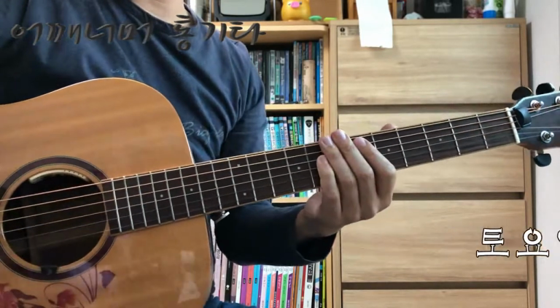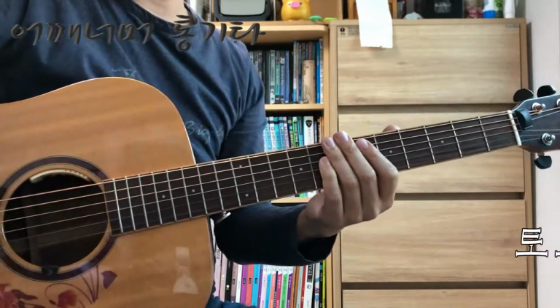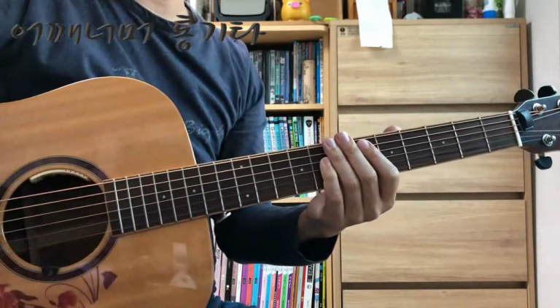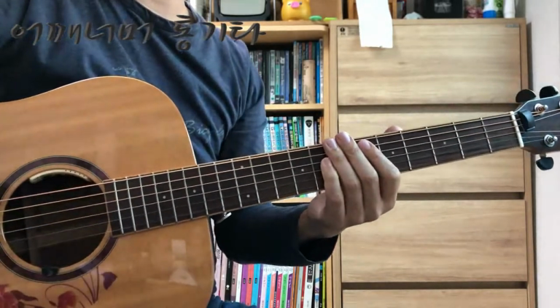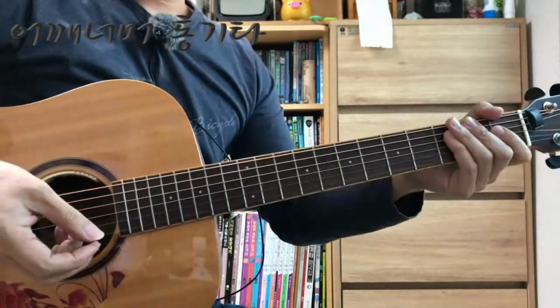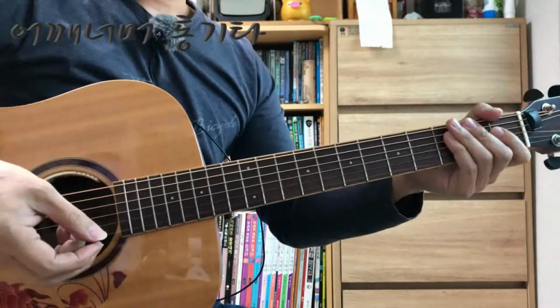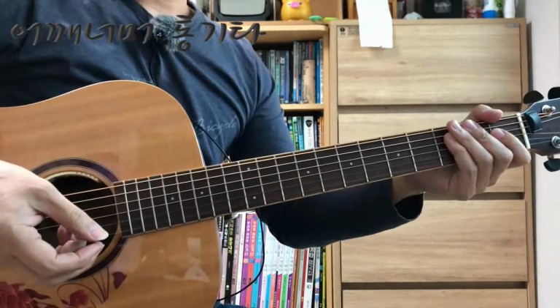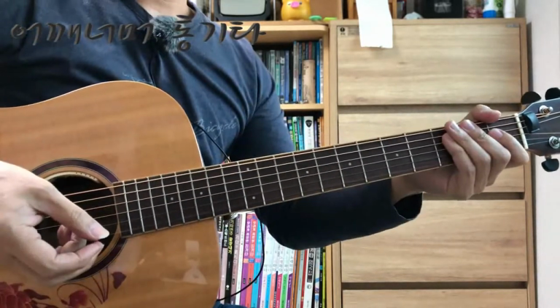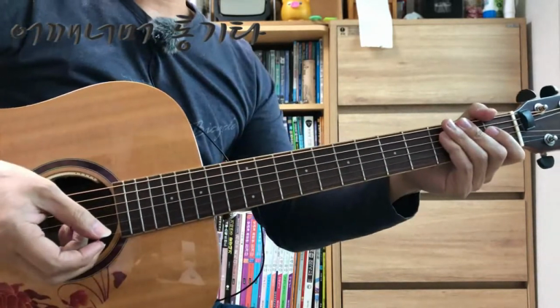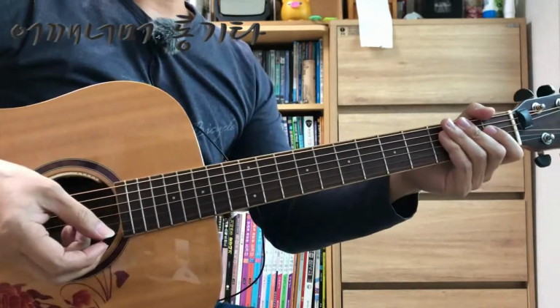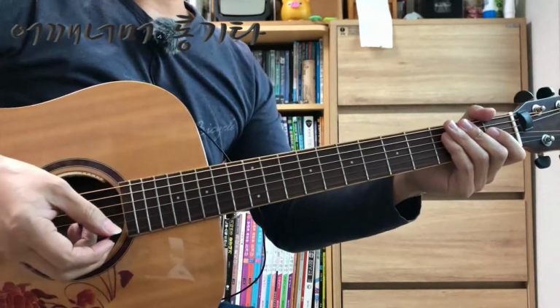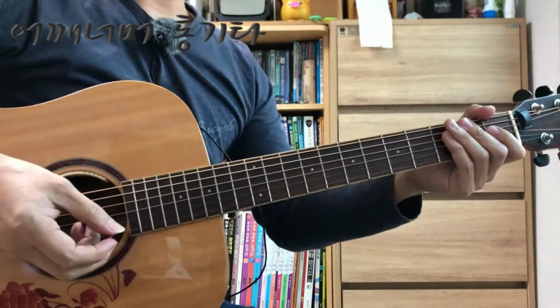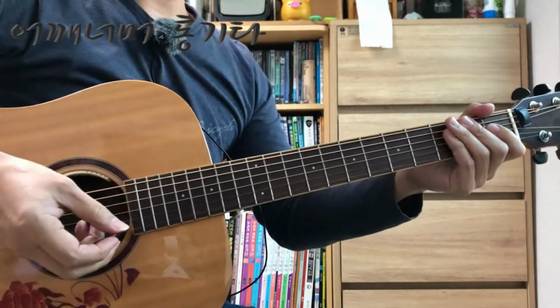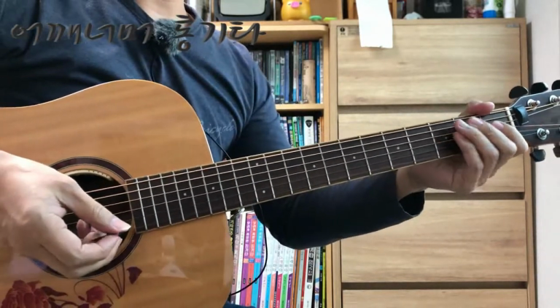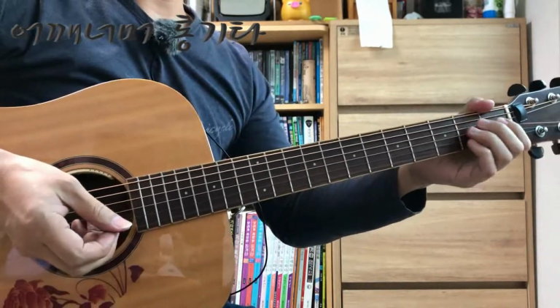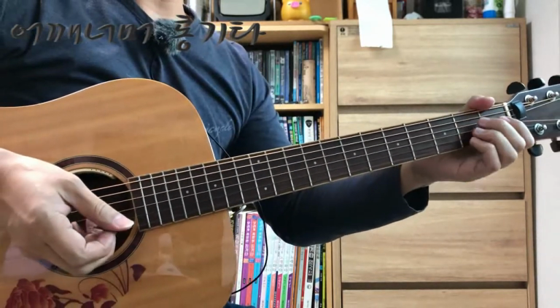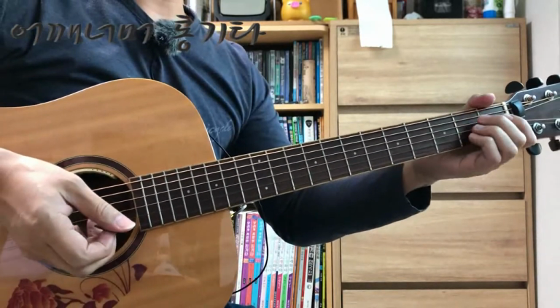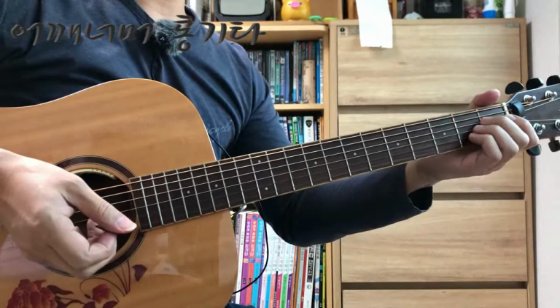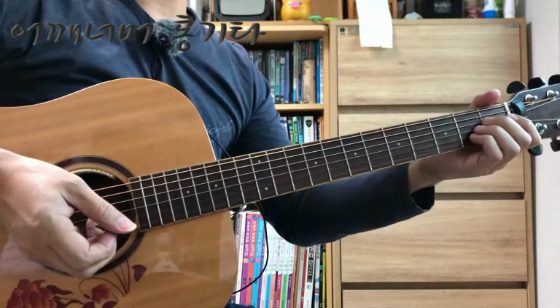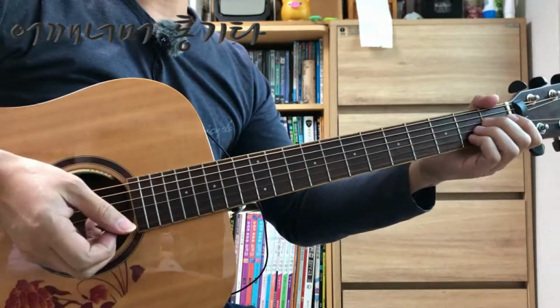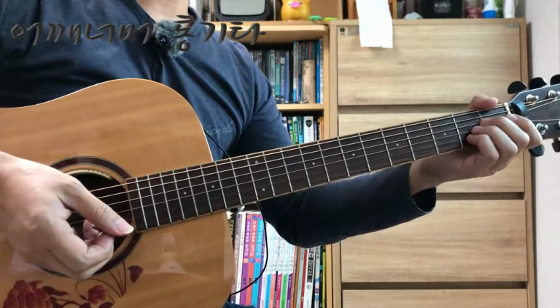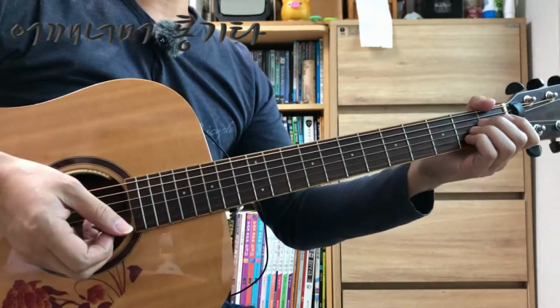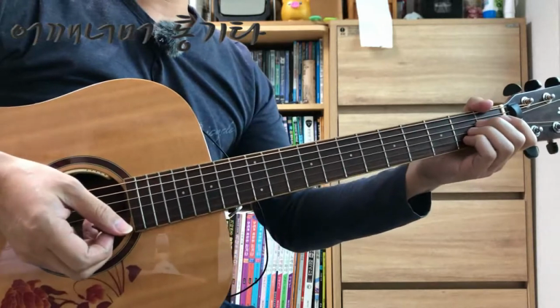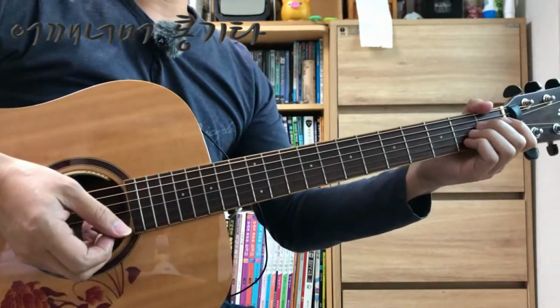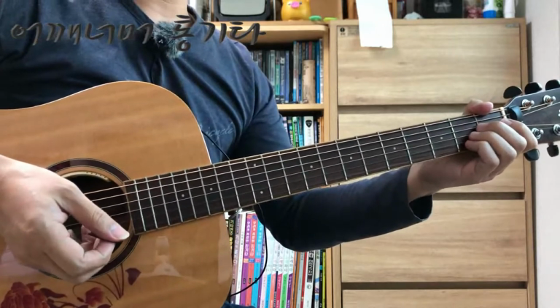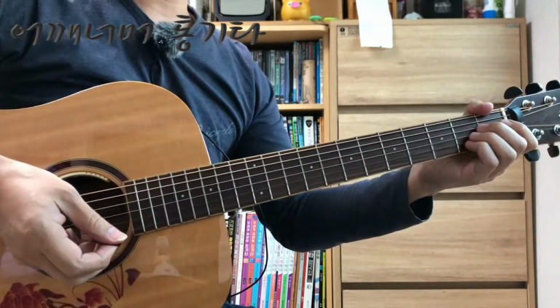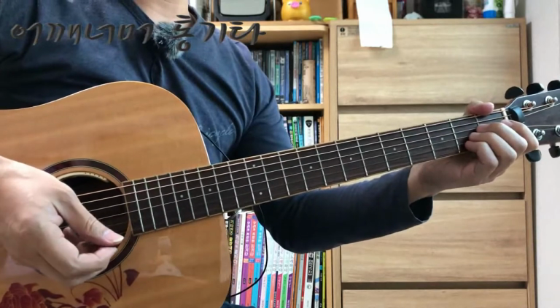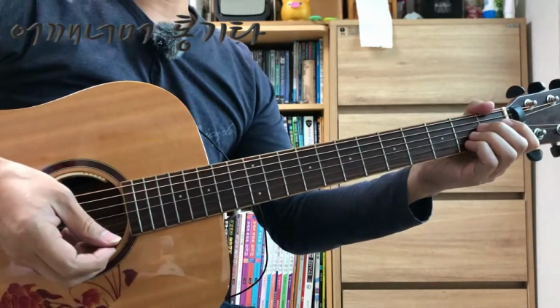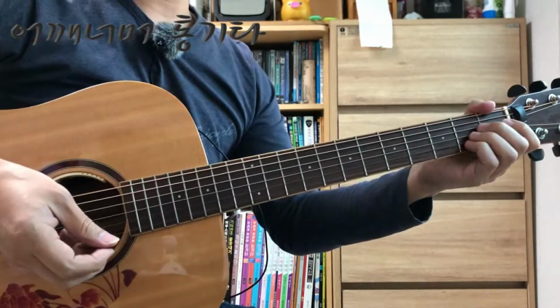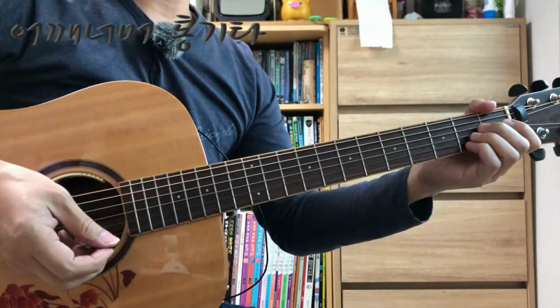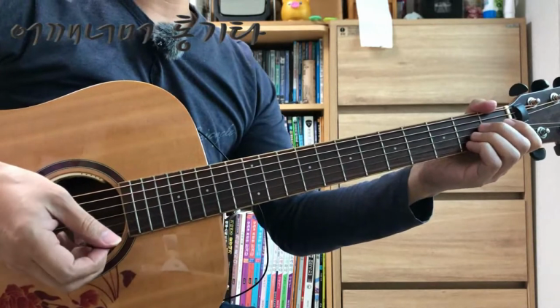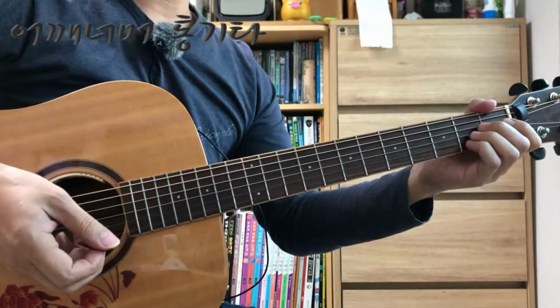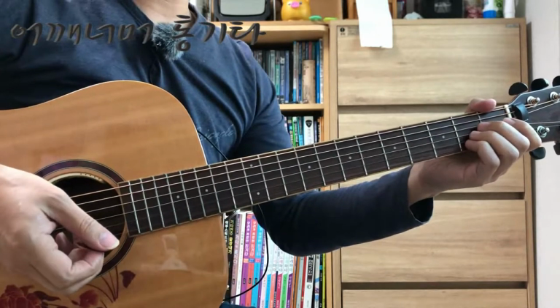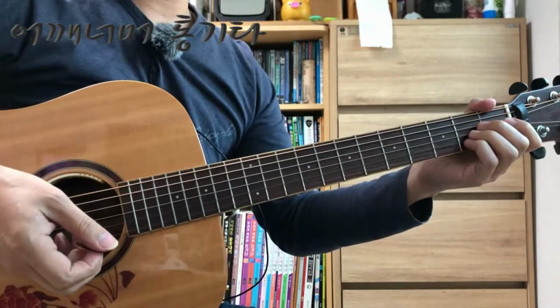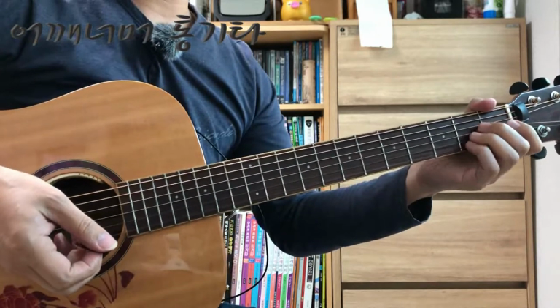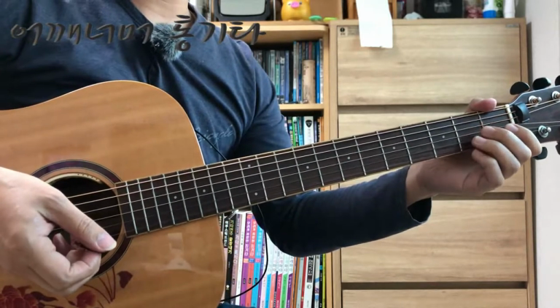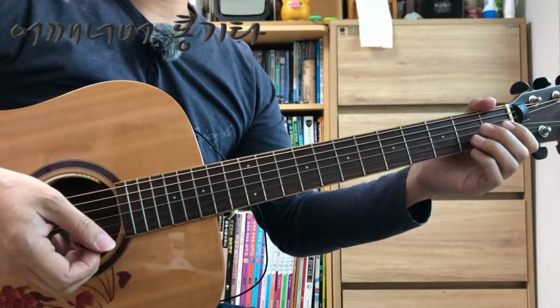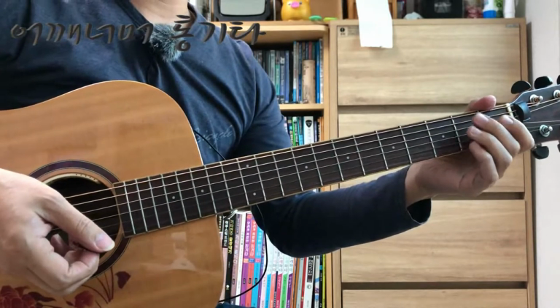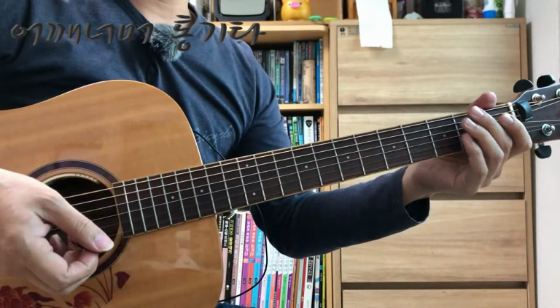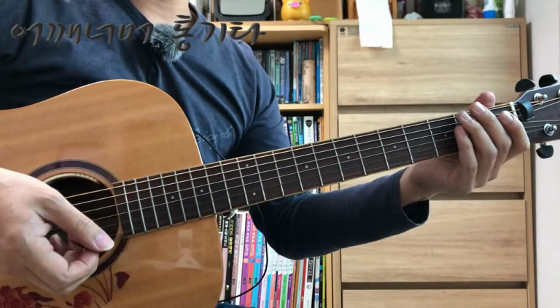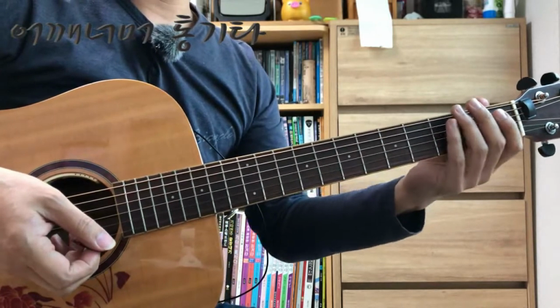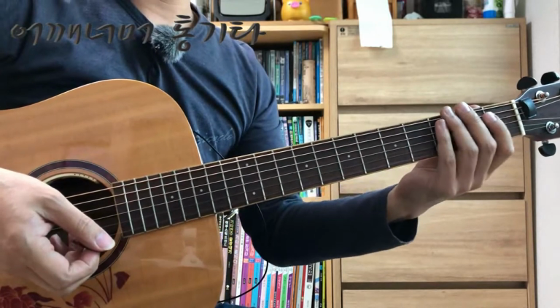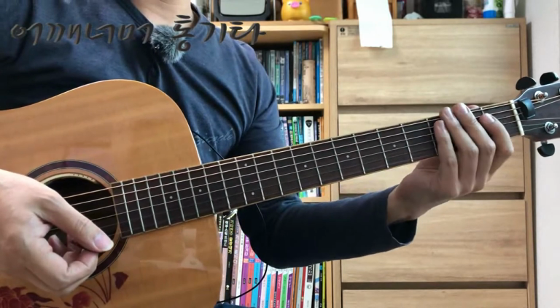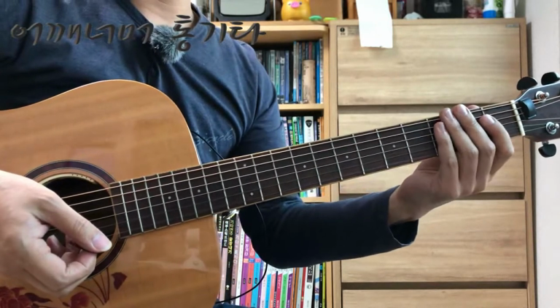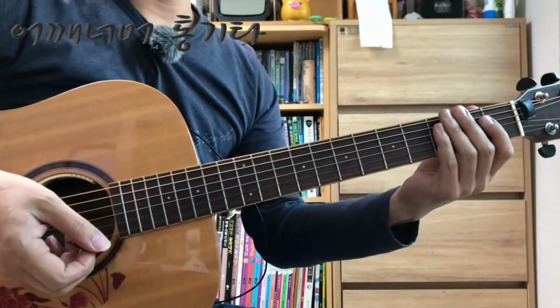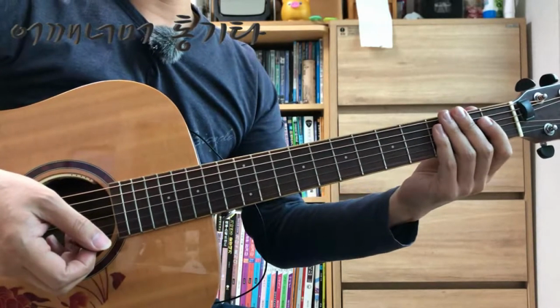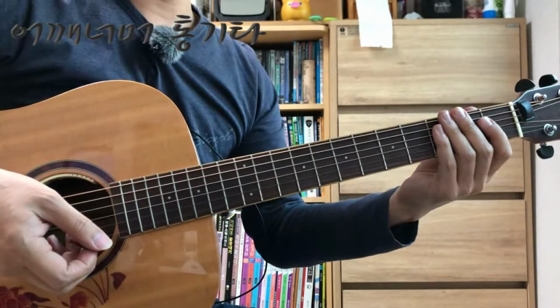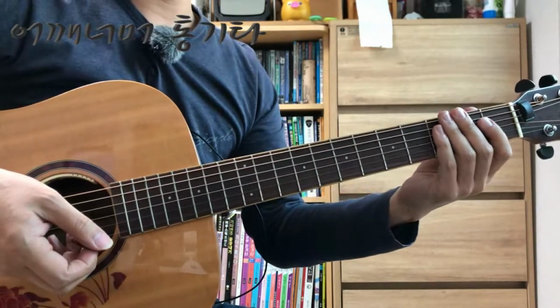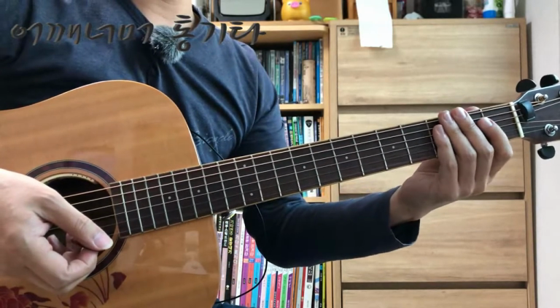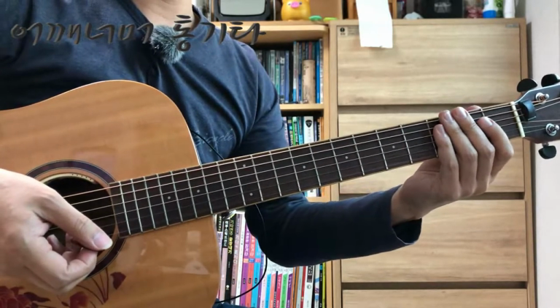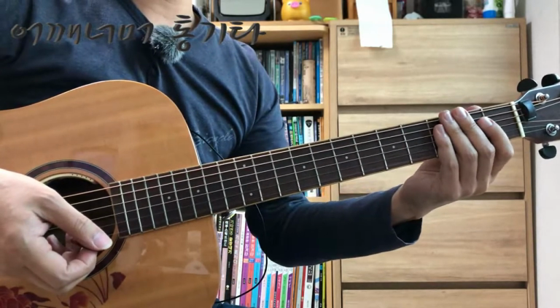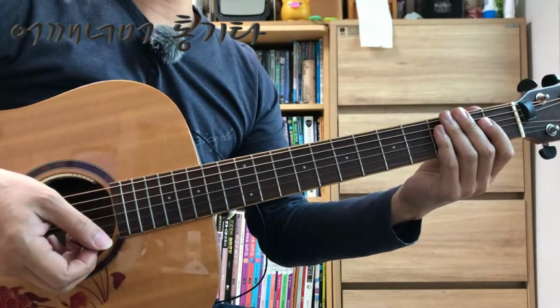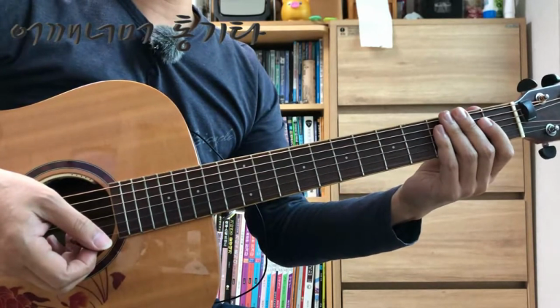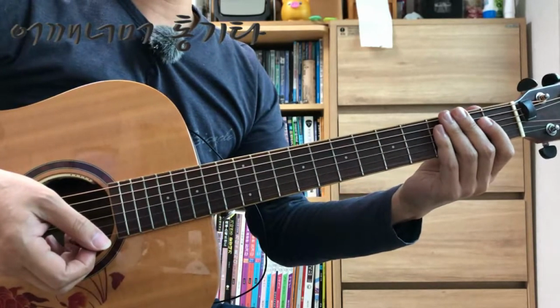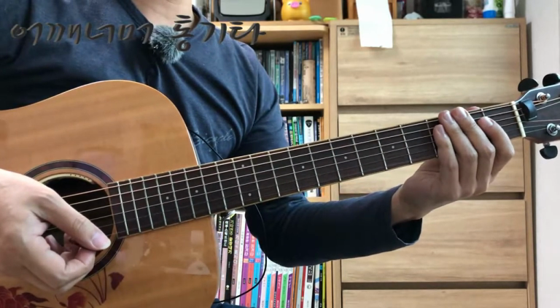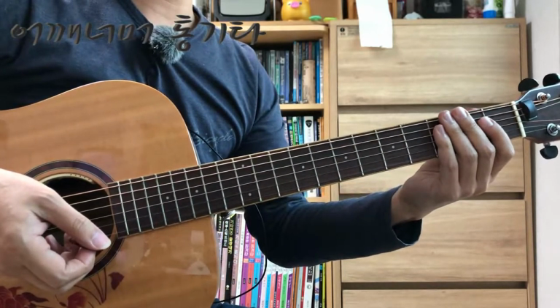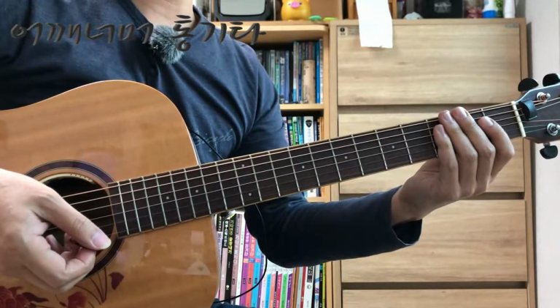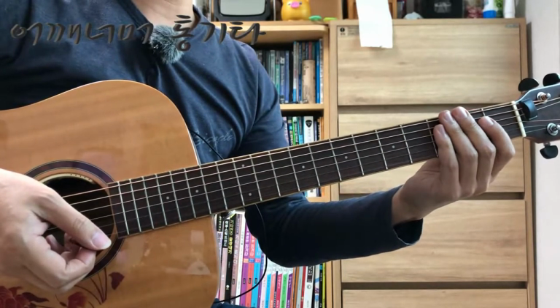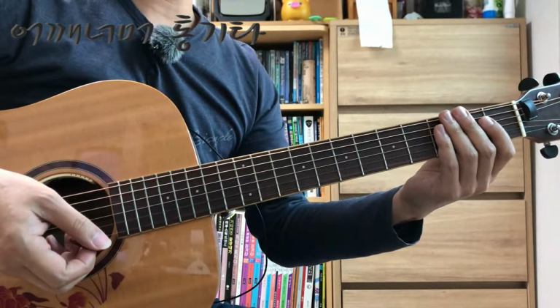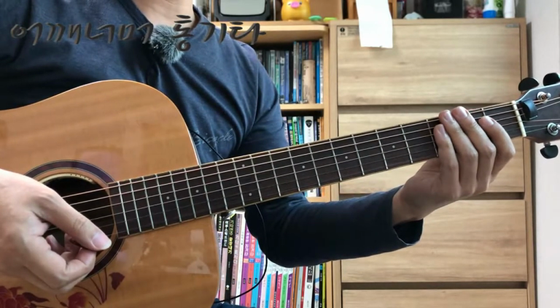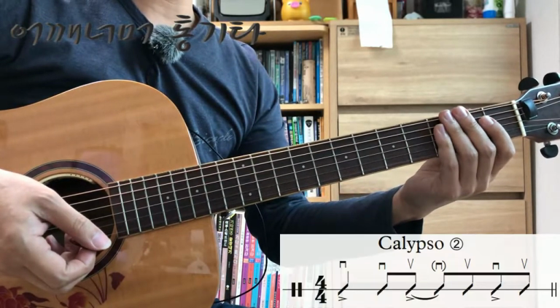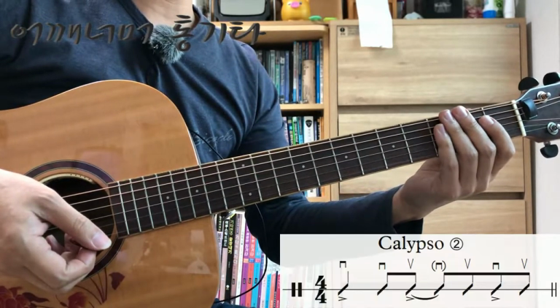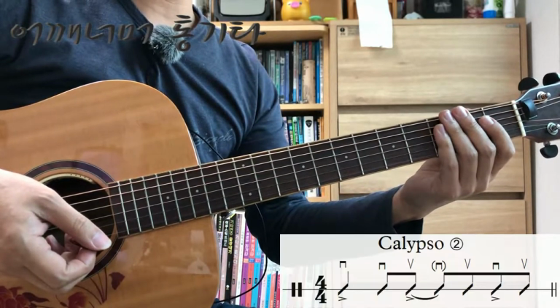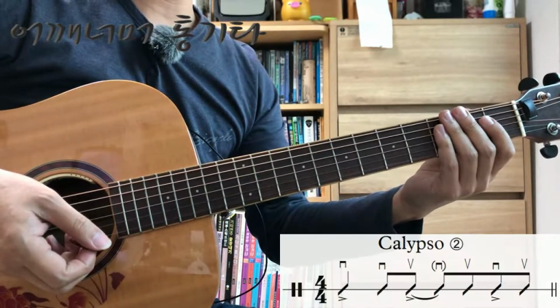이번 시간에도 칼립소 패턴 2번 계속 강의하겠습니다. 오늘 배울 곡은 토요일 밤에 입니다.